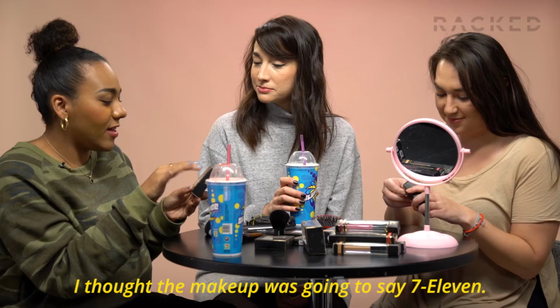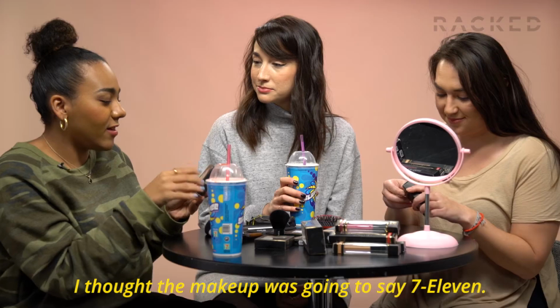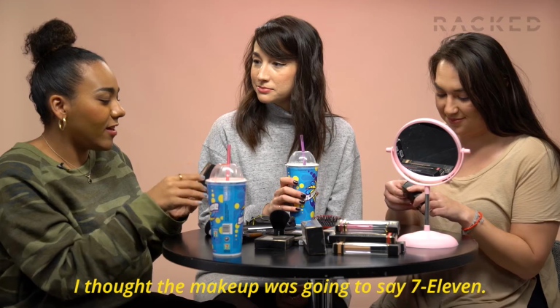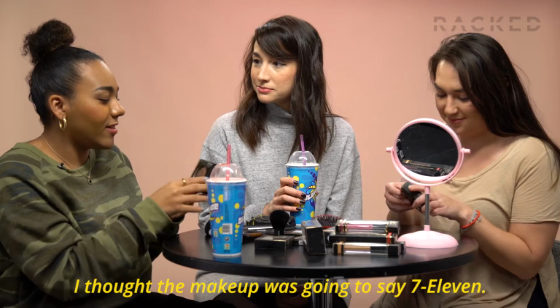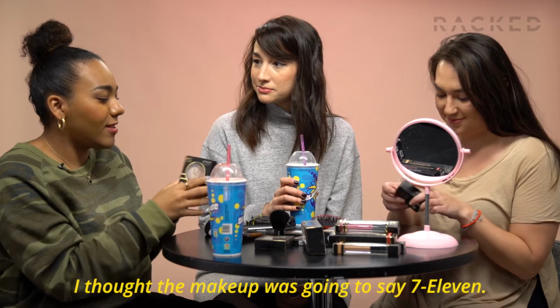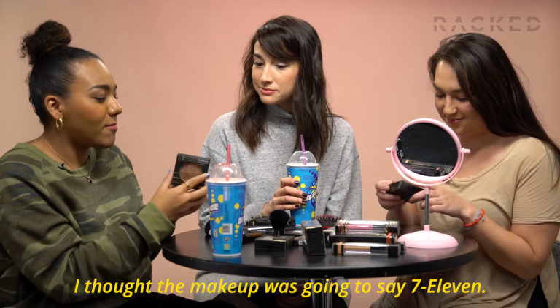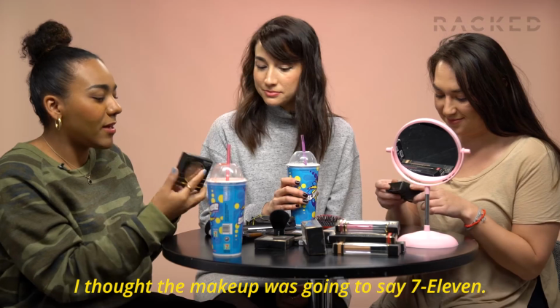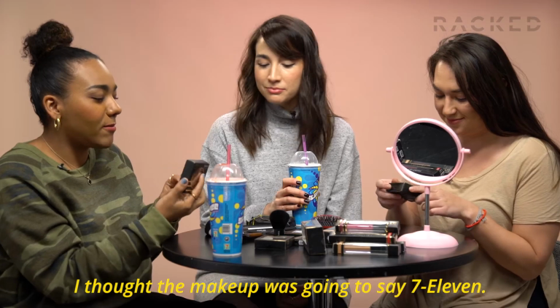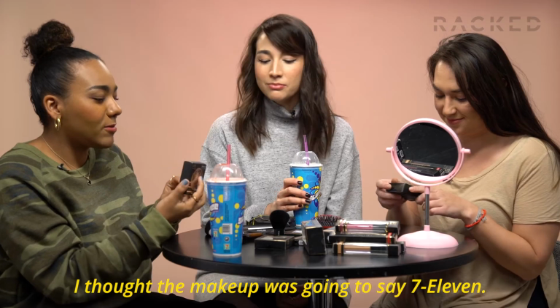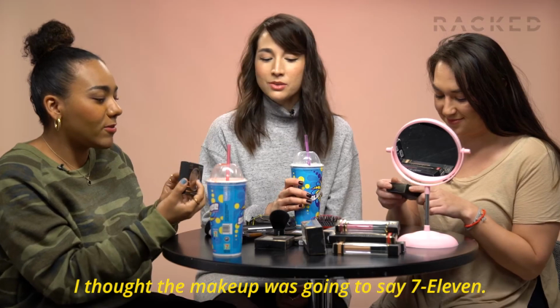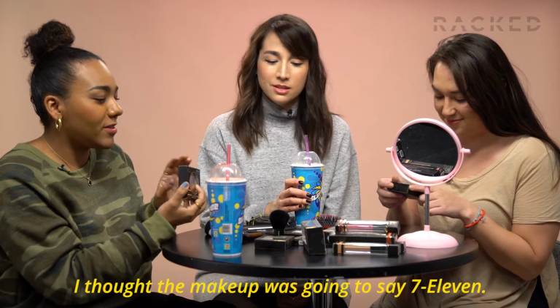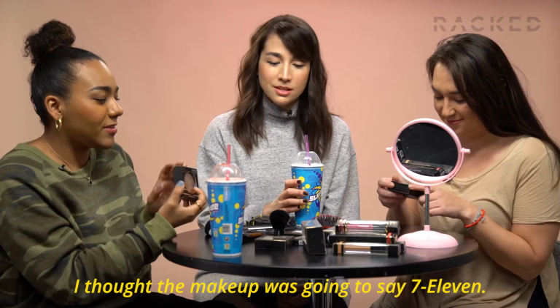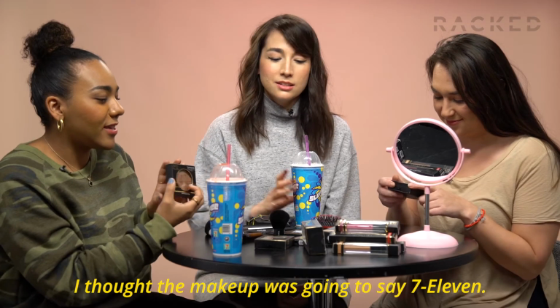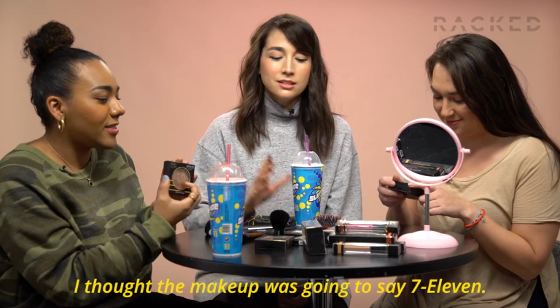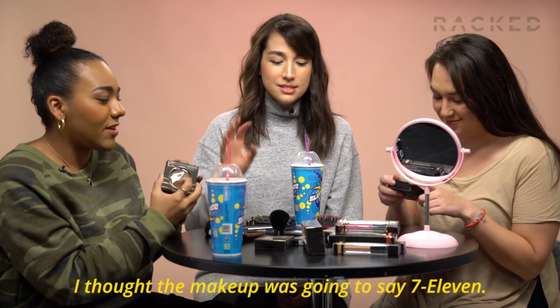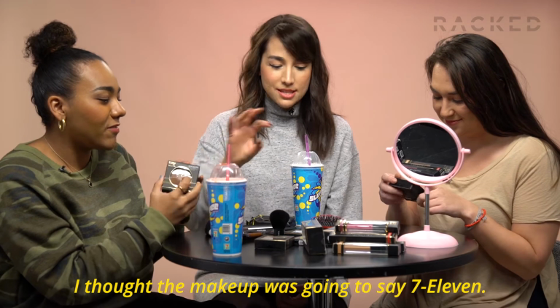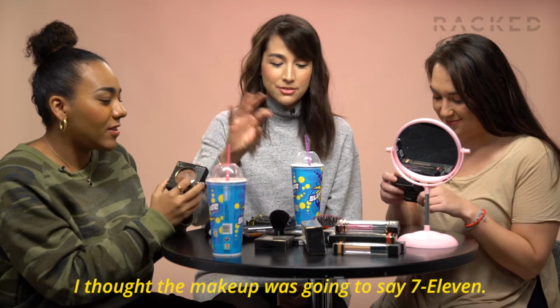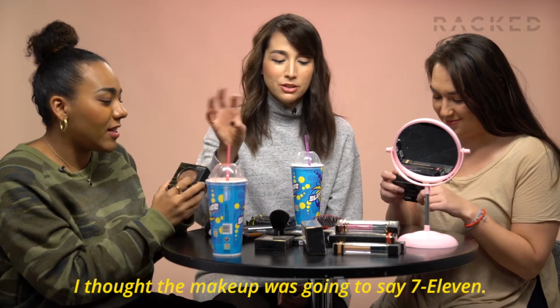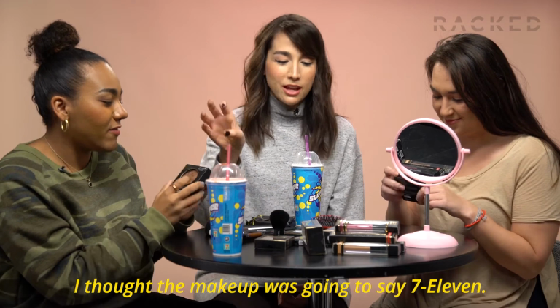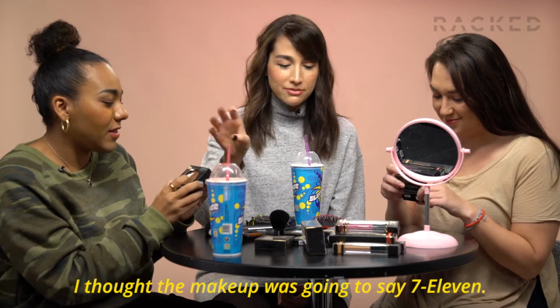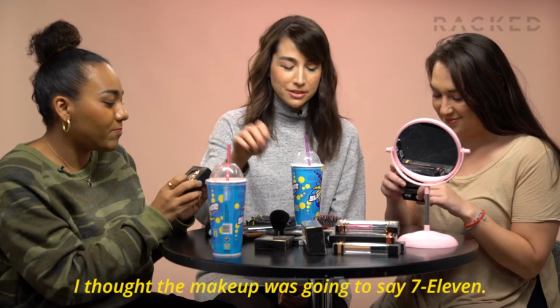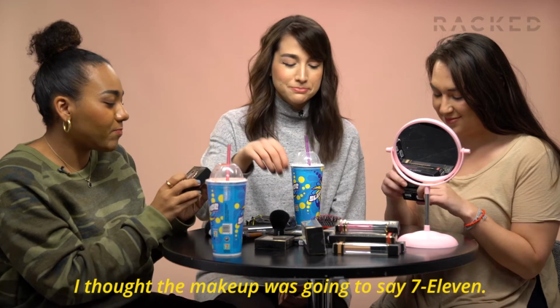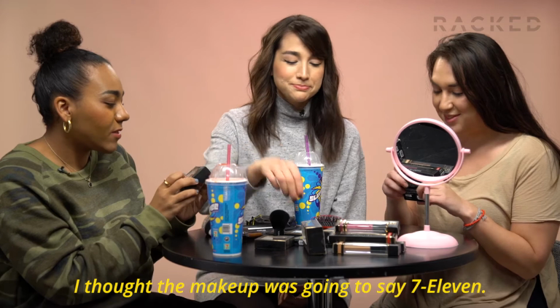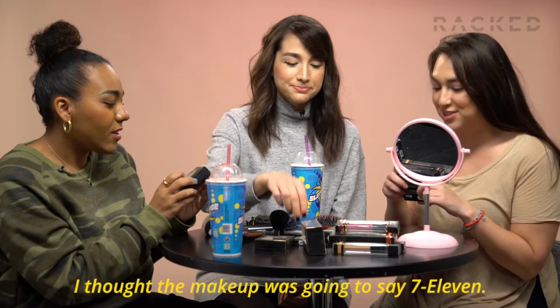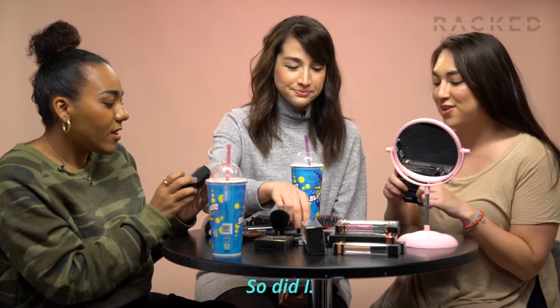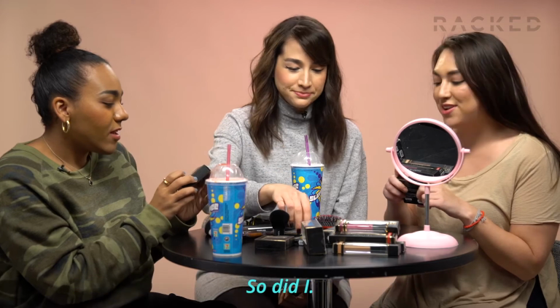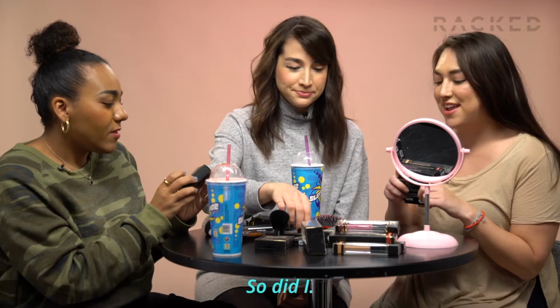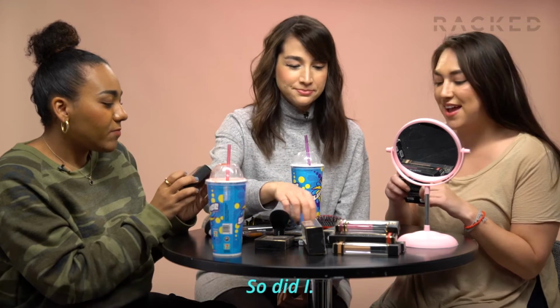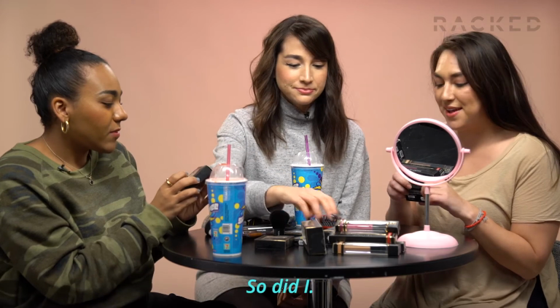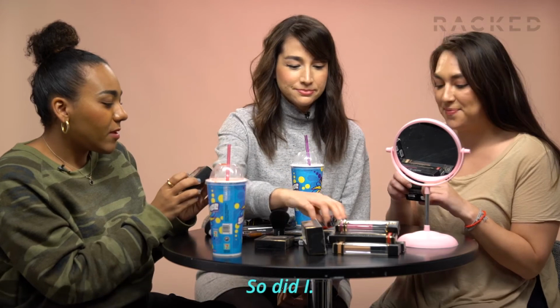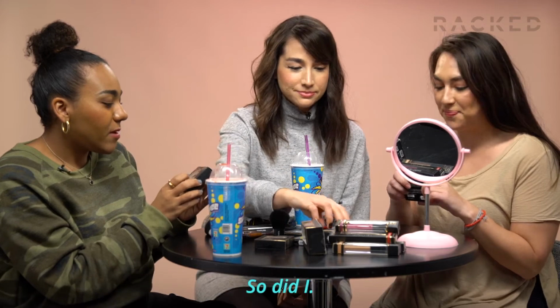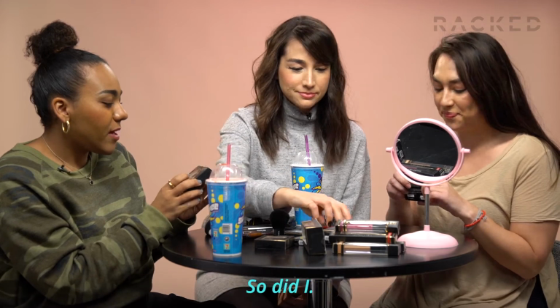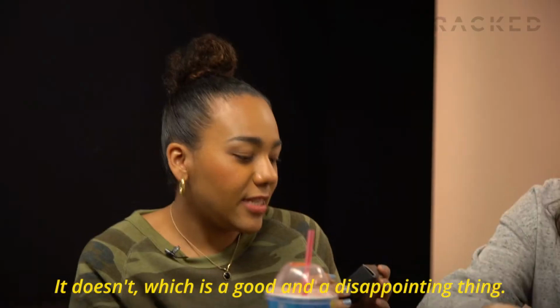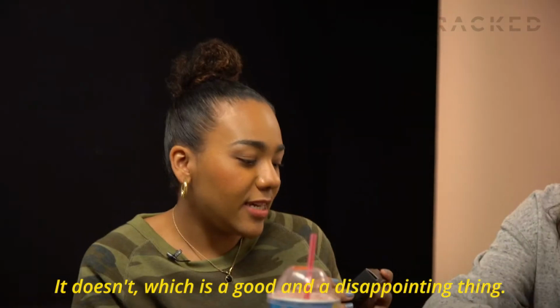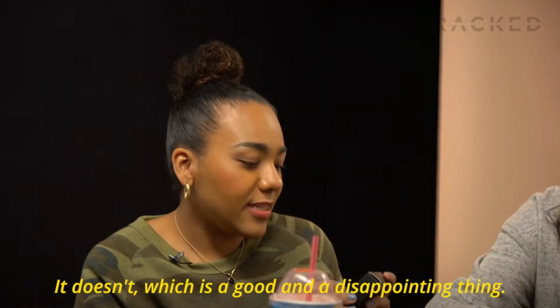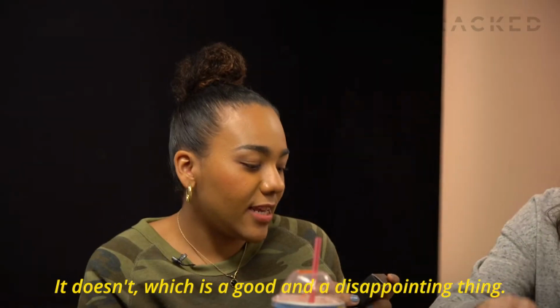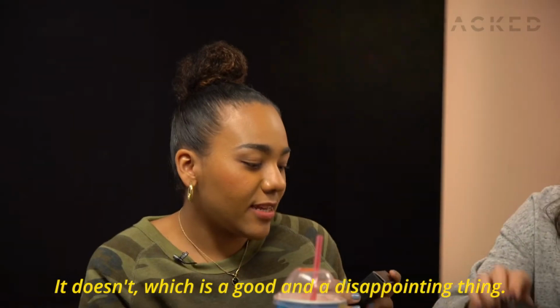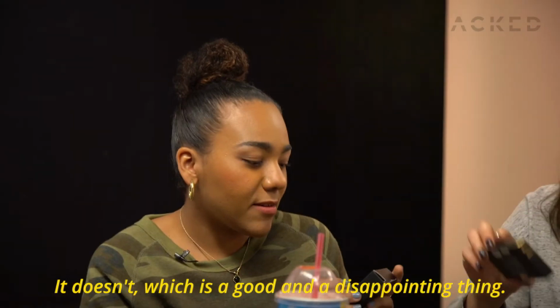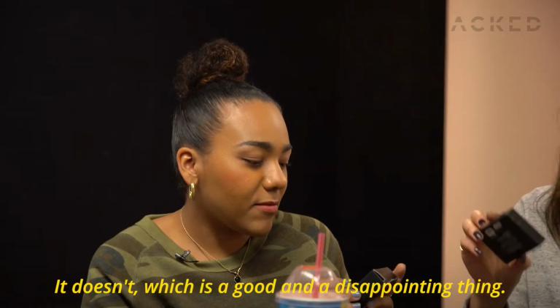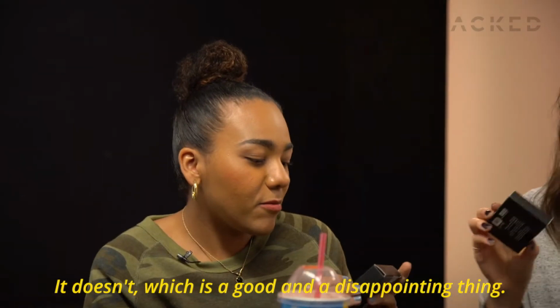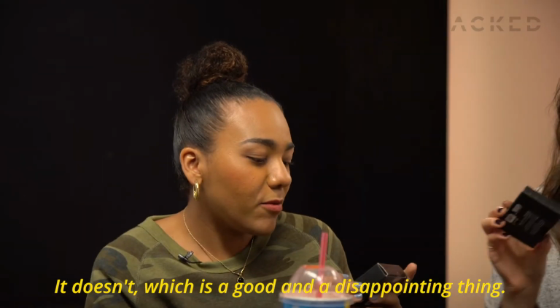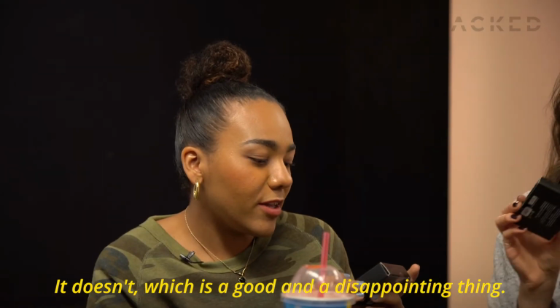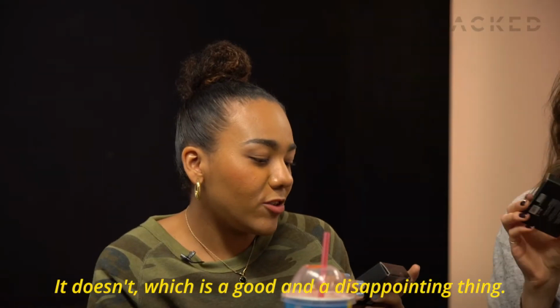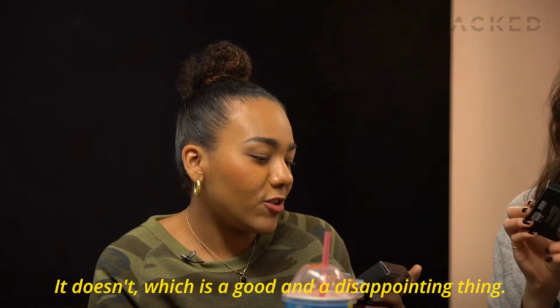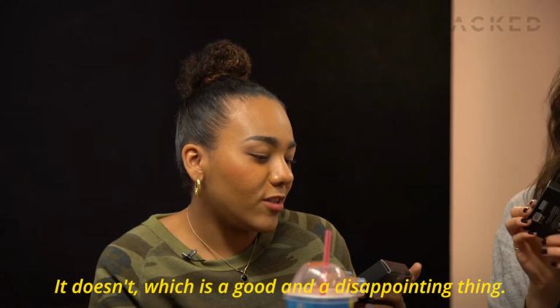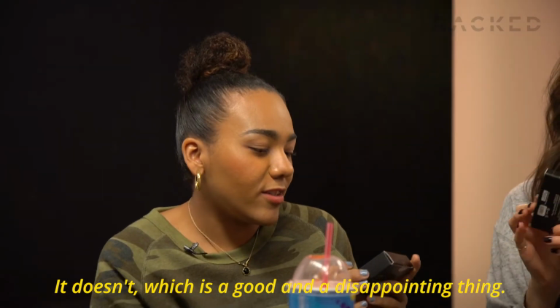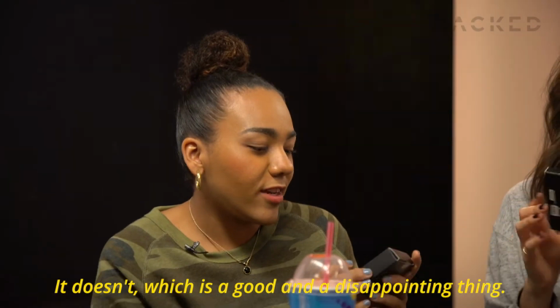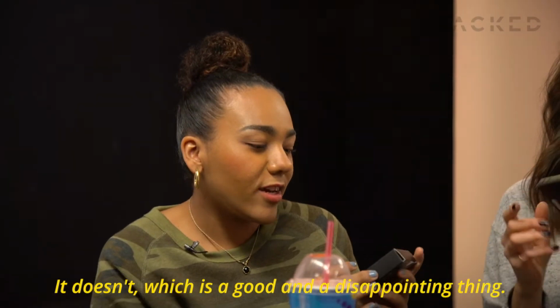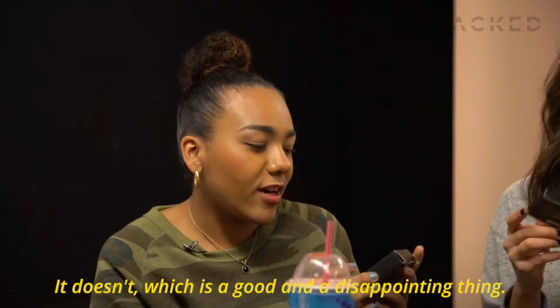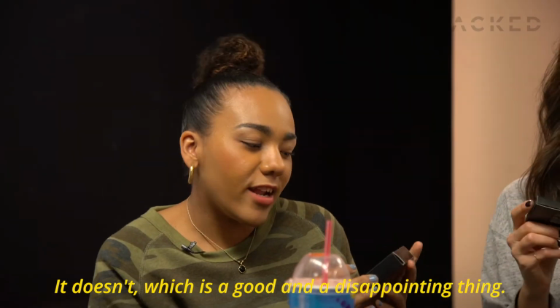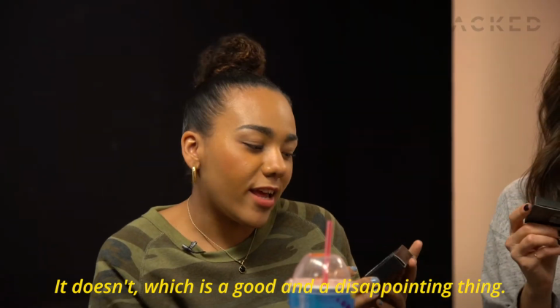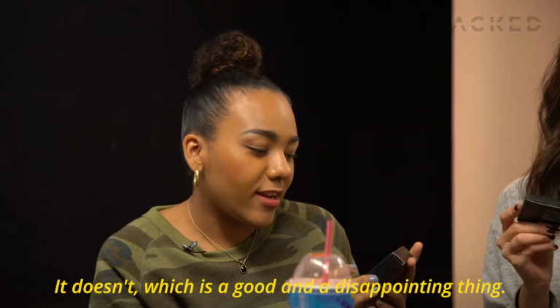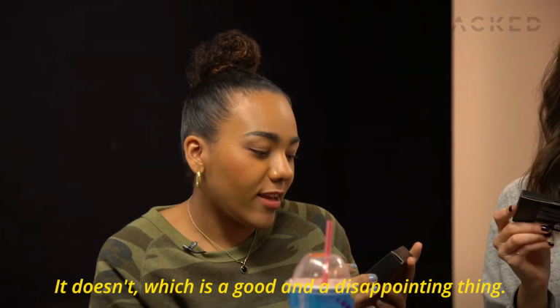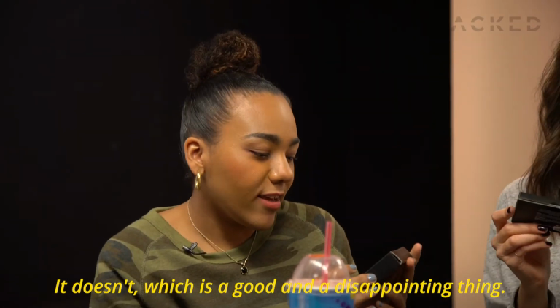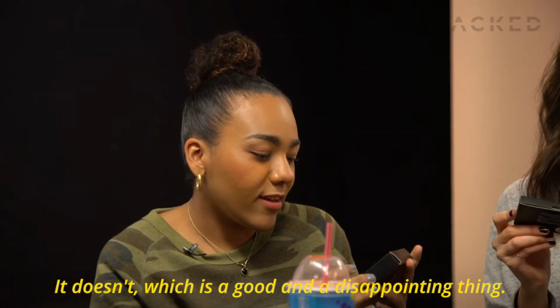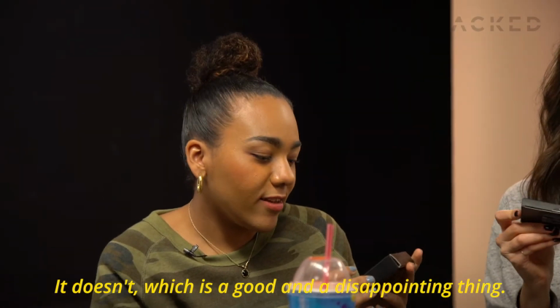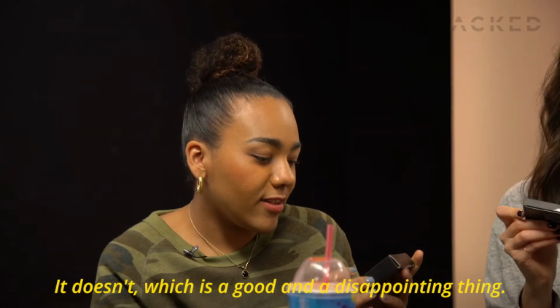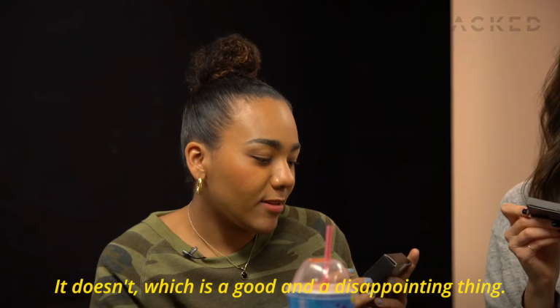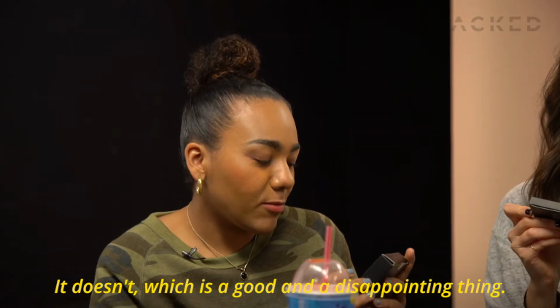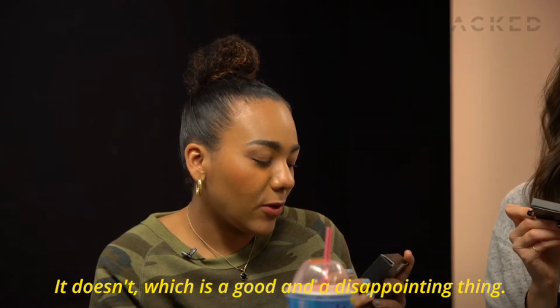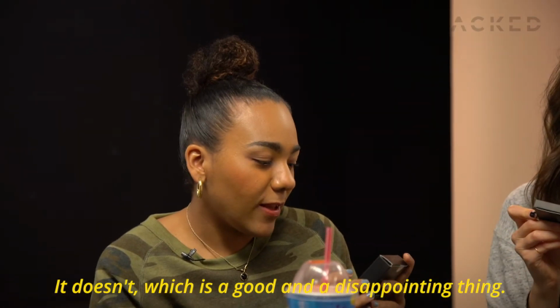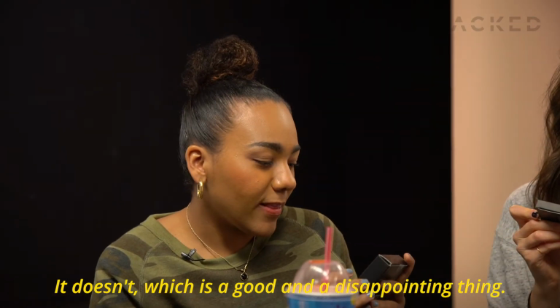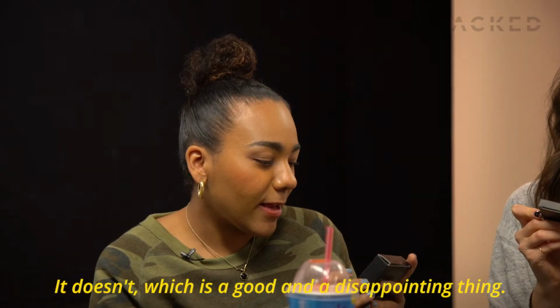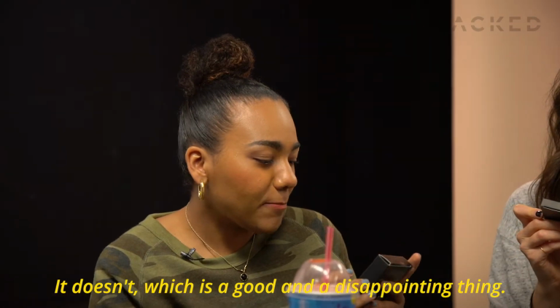I thought the makeup was going to say 7-Eleven. So did I. It doesn't, which is a good and a disappointing thing.